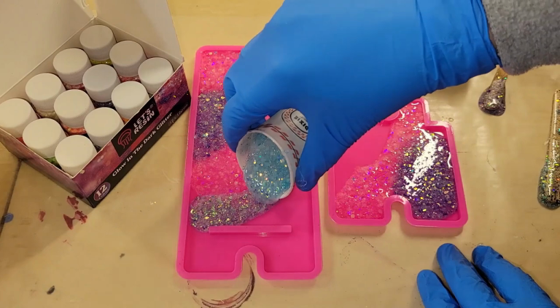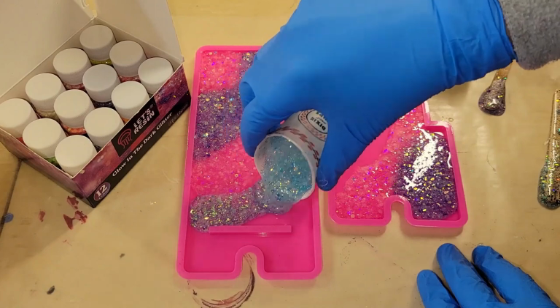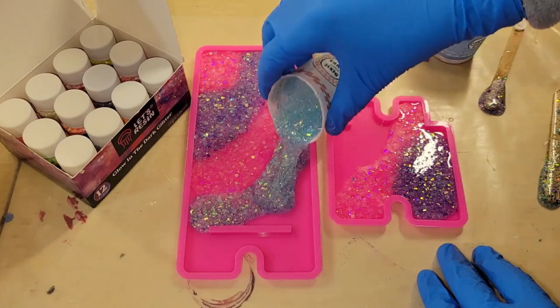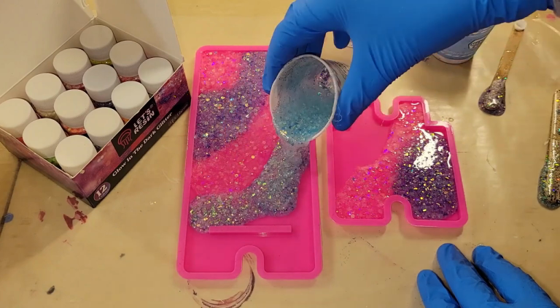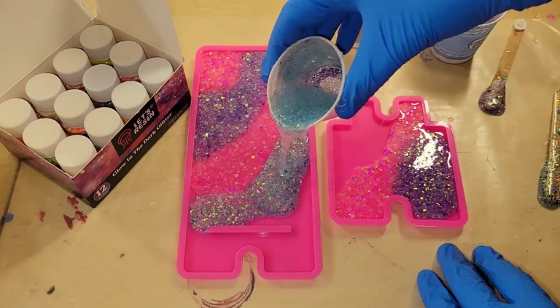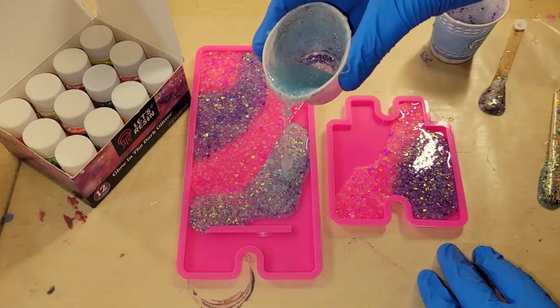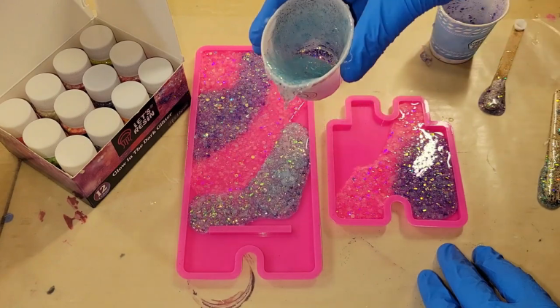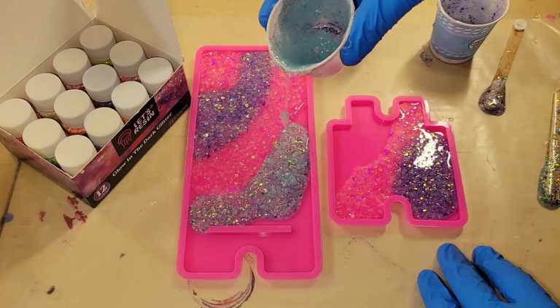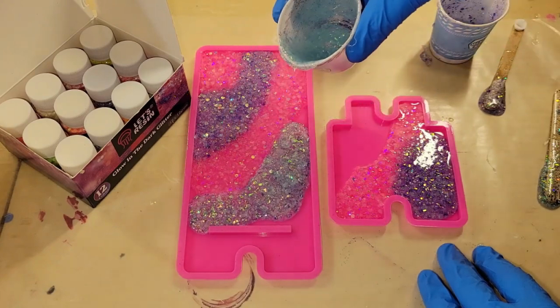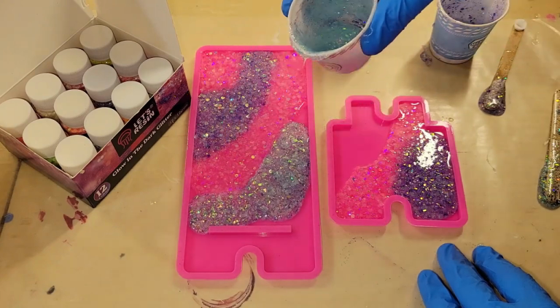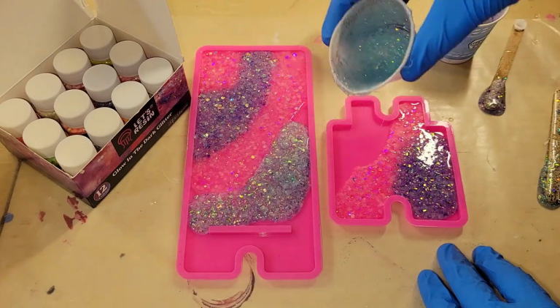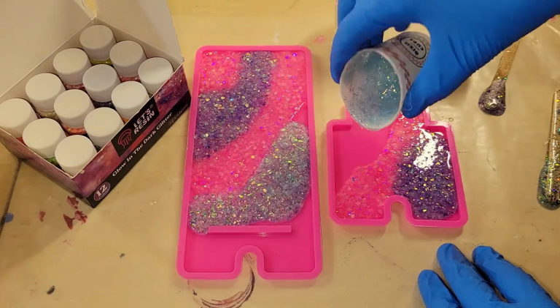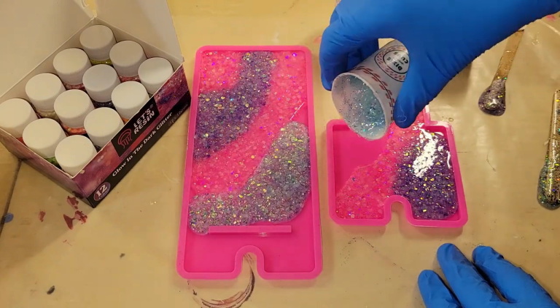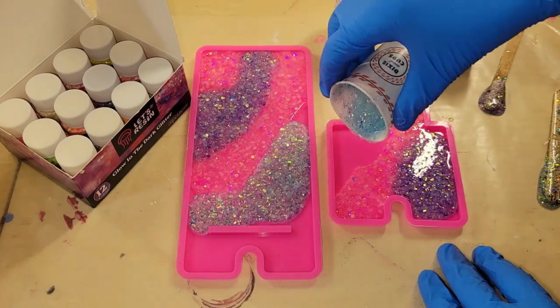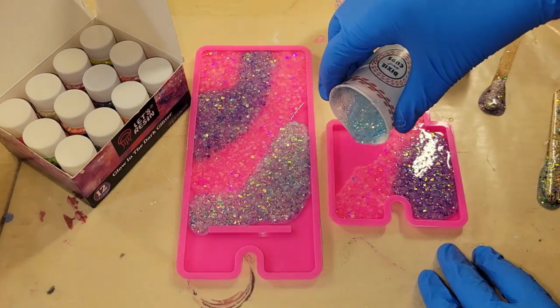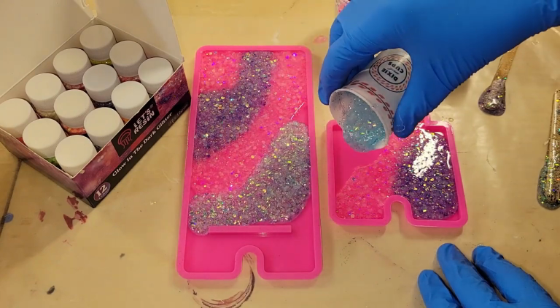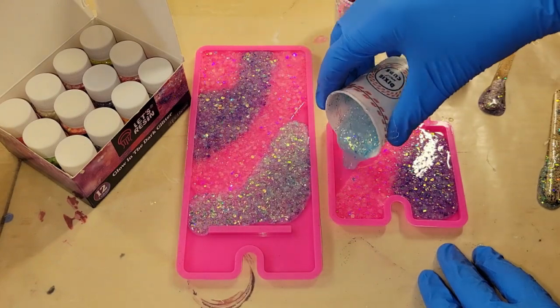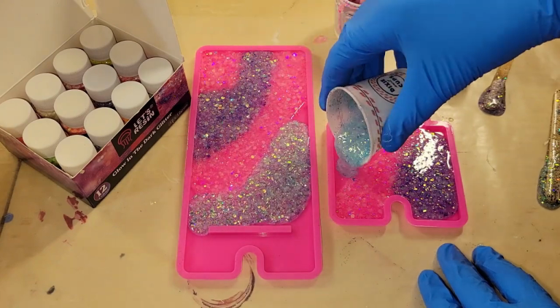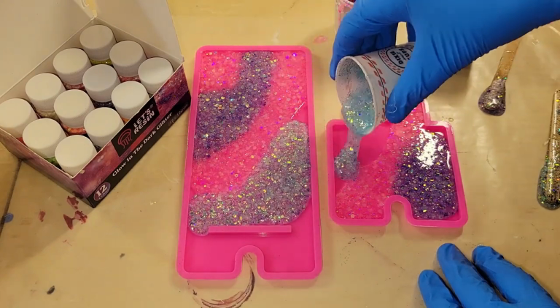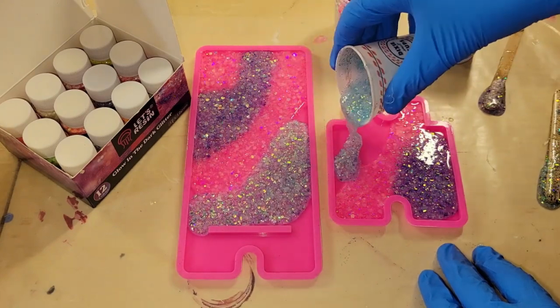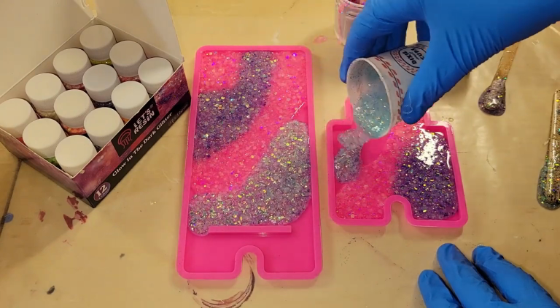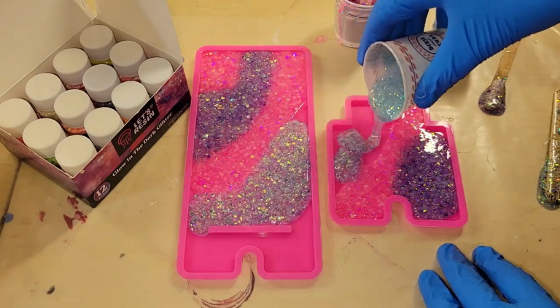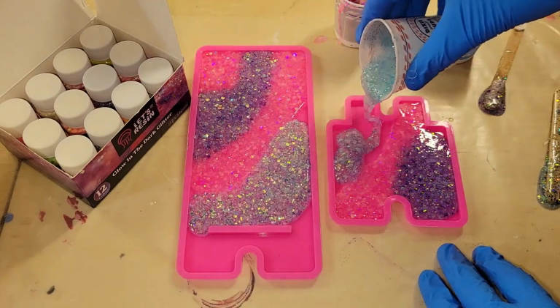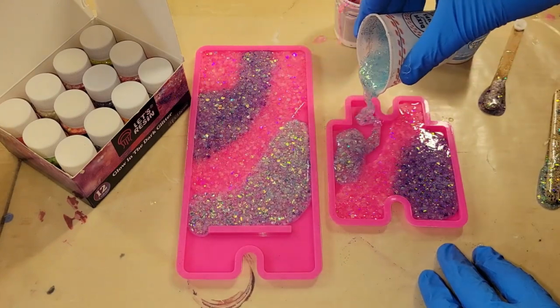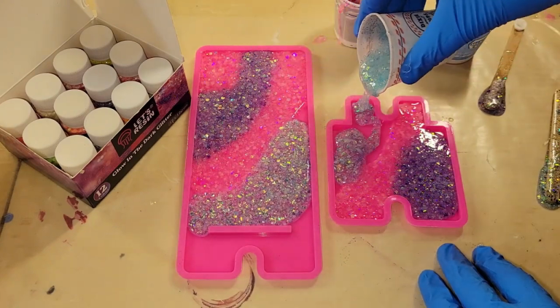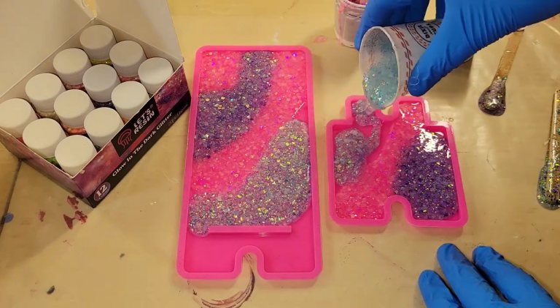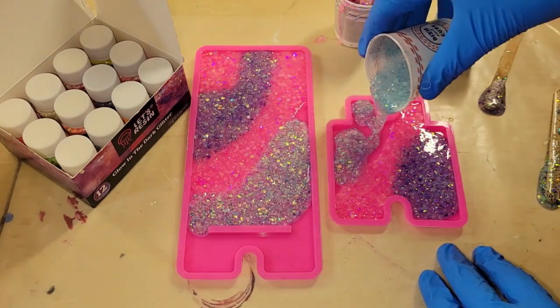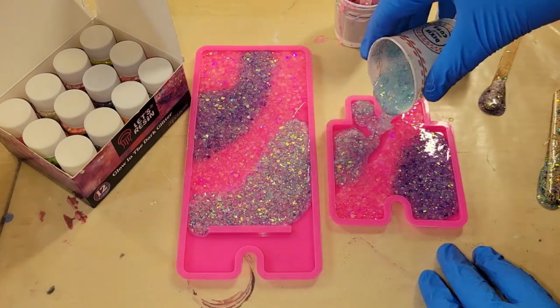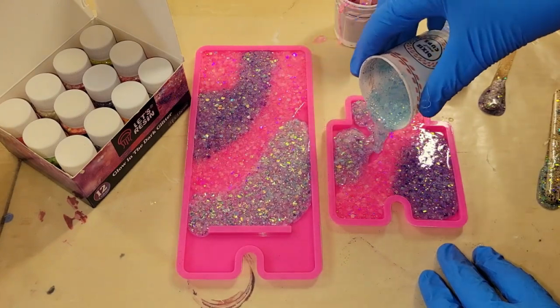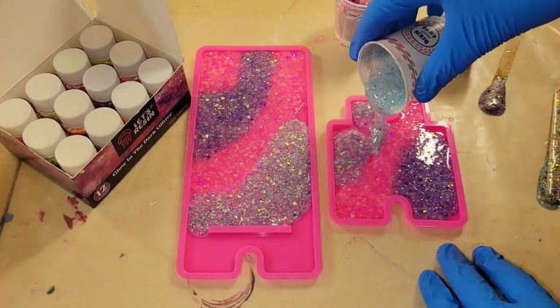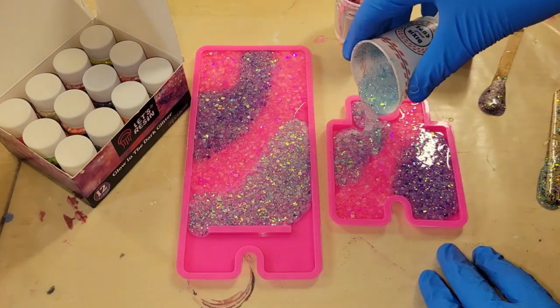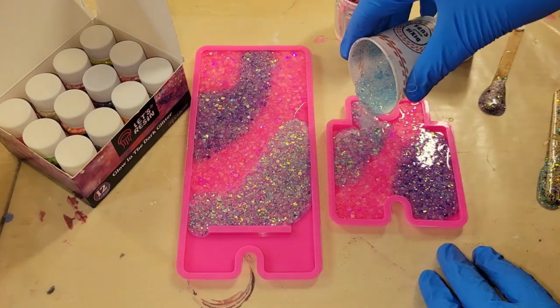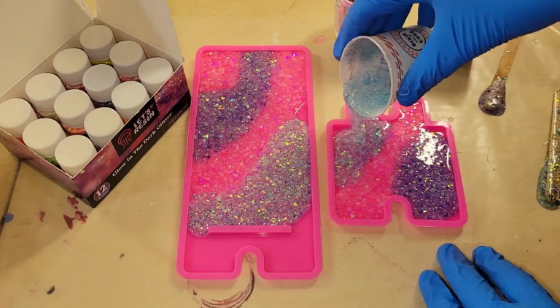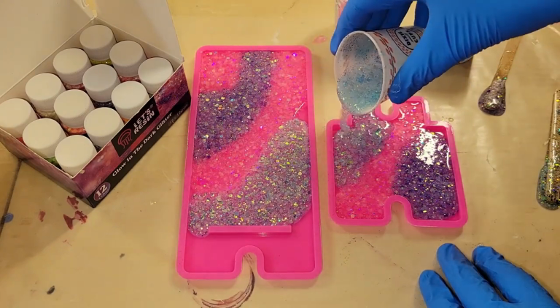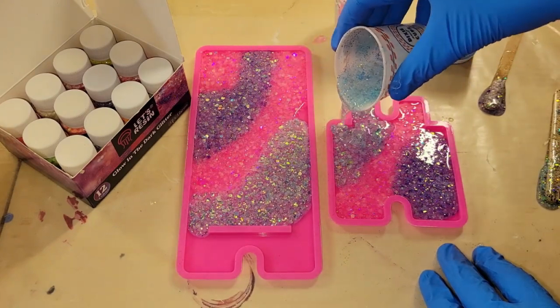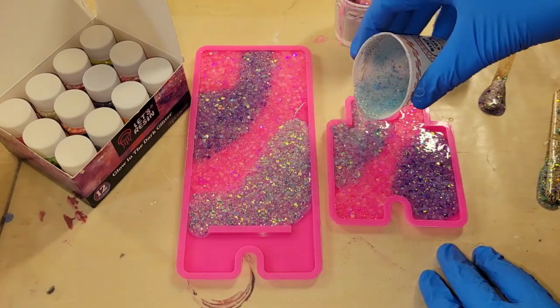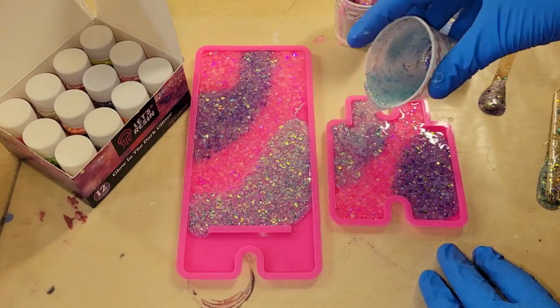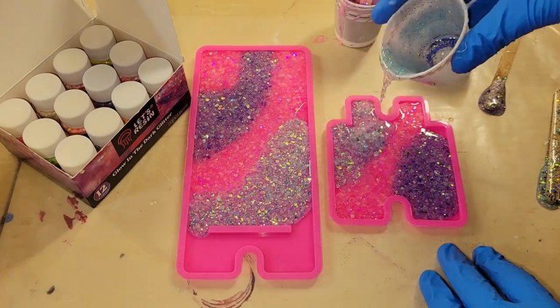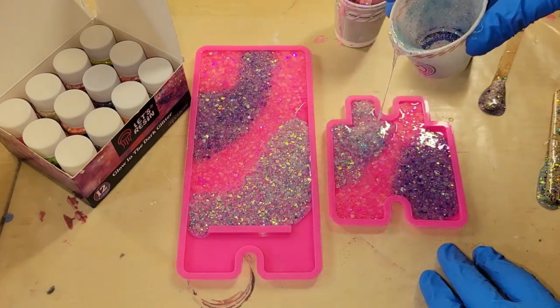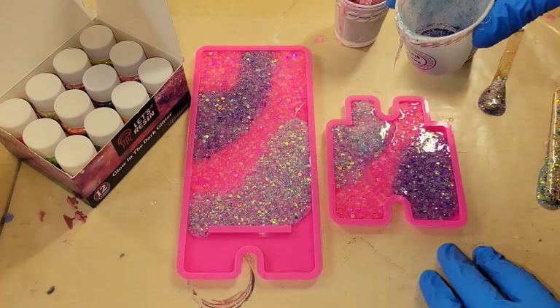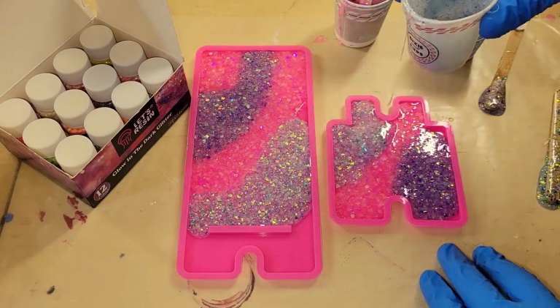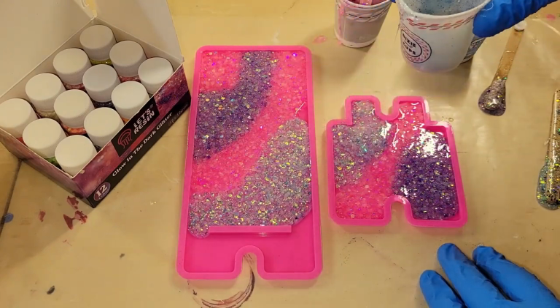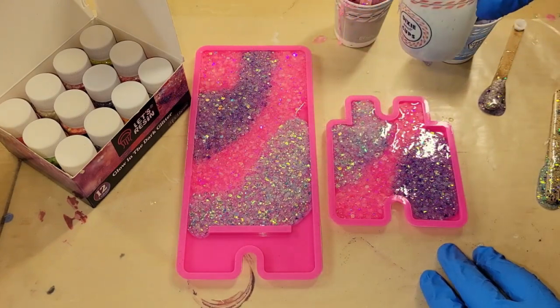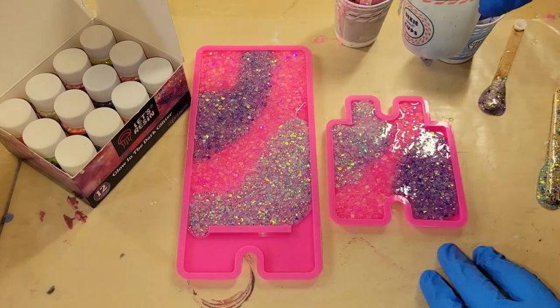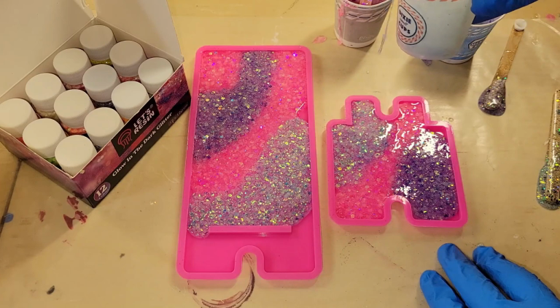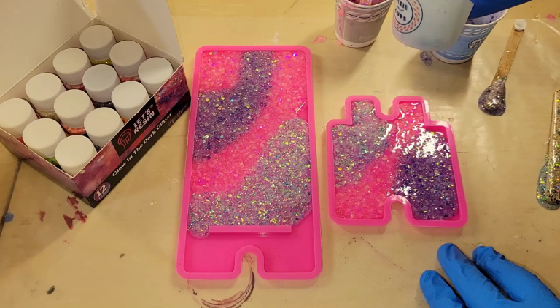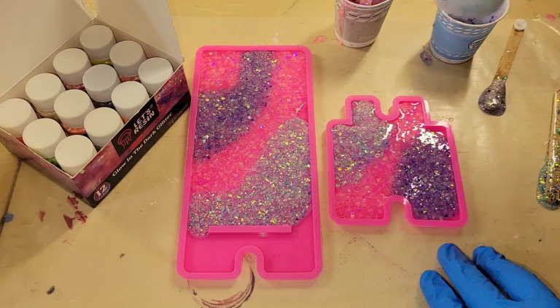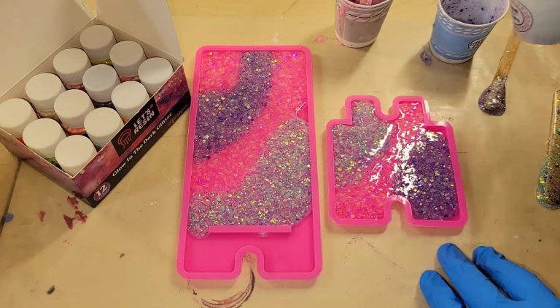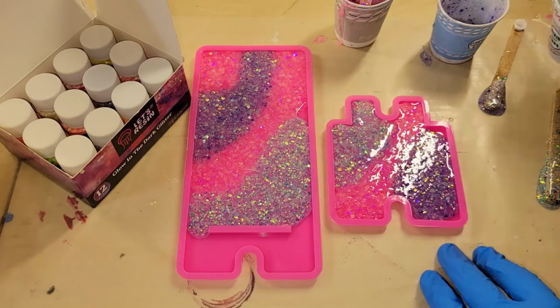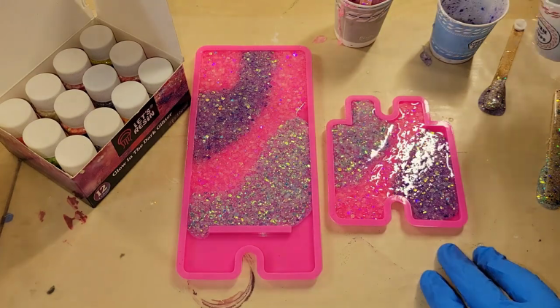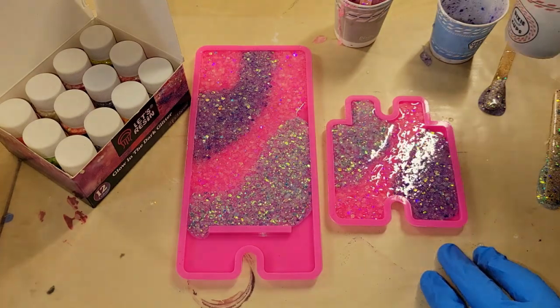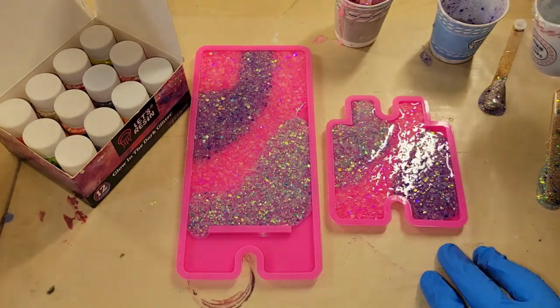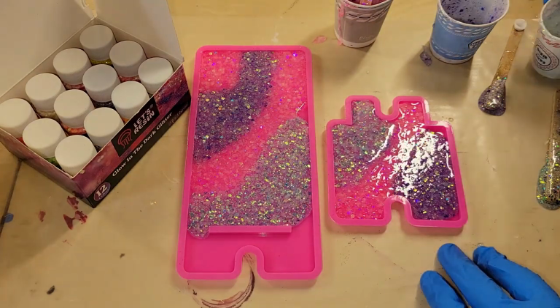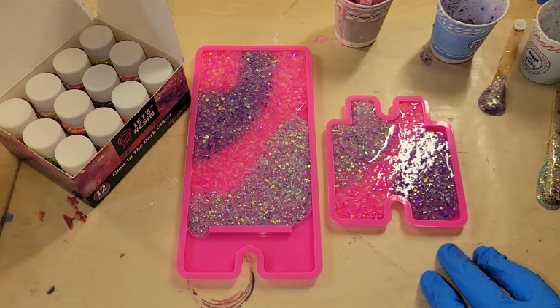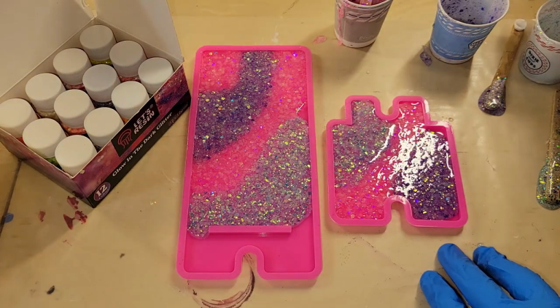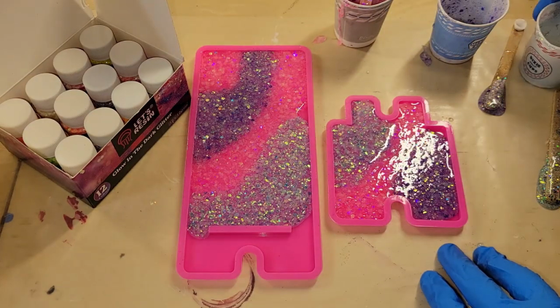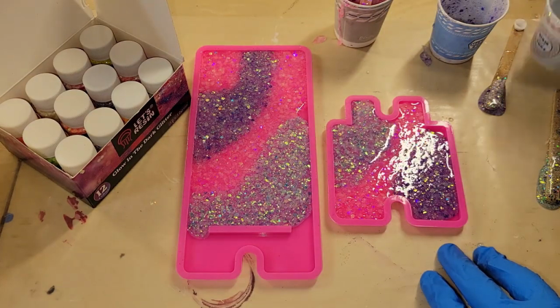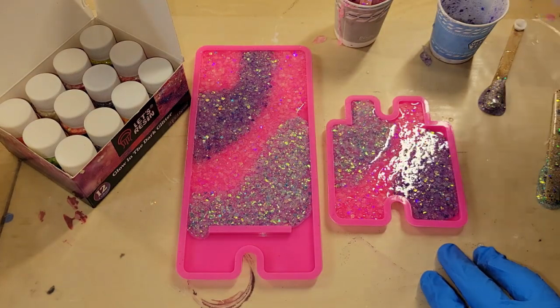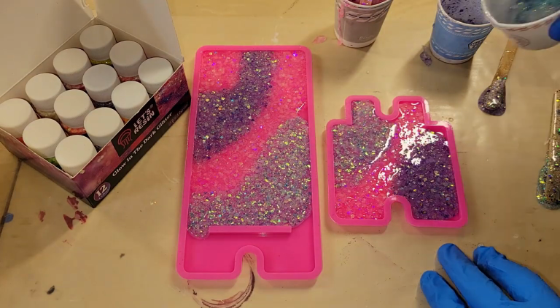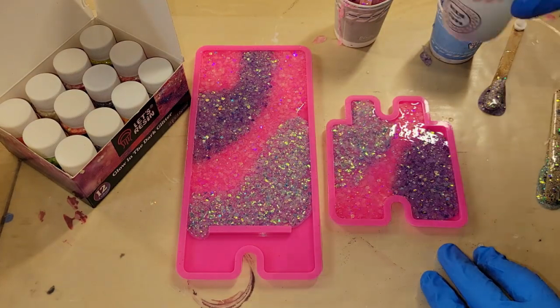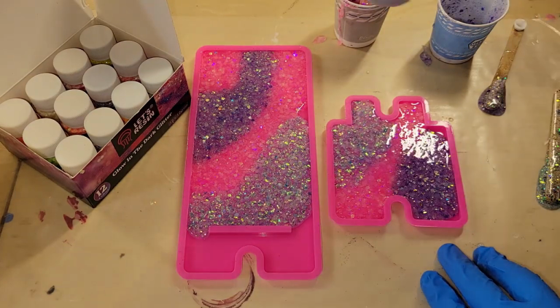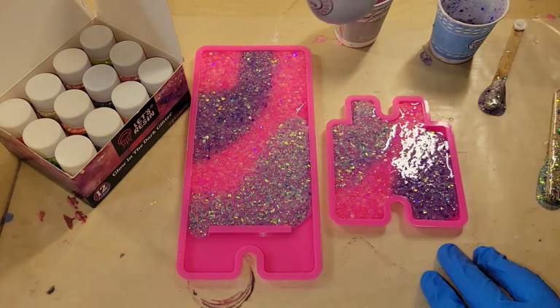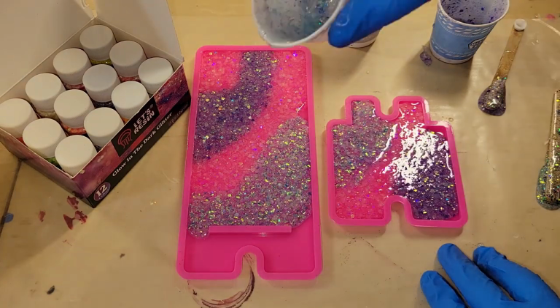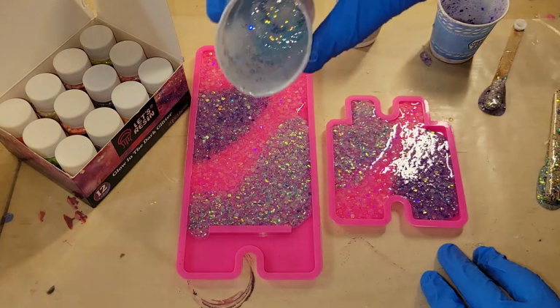They glow in the dark so nicely. You'll see that here in a few minutes at the end of the video — I'll show you how well they glow.